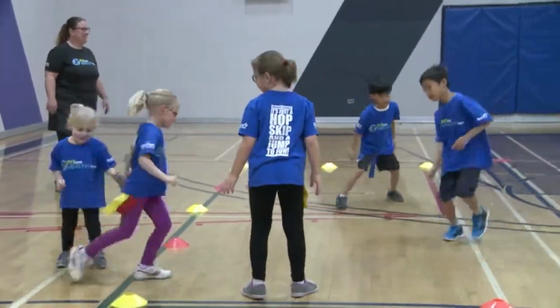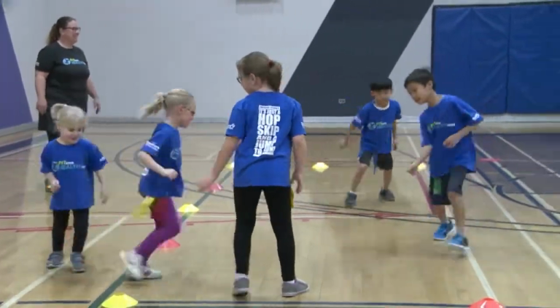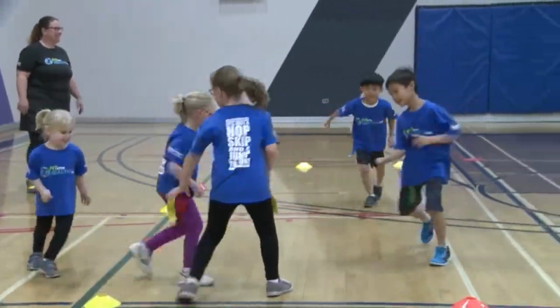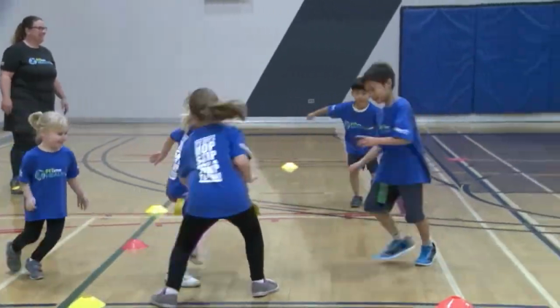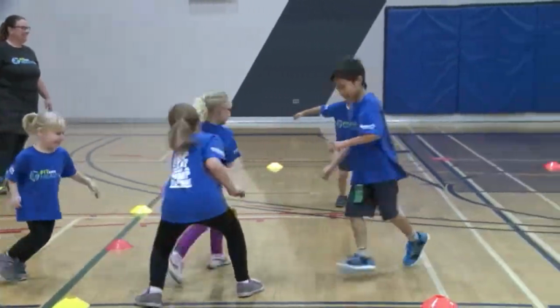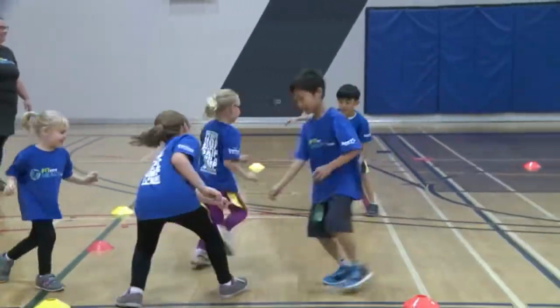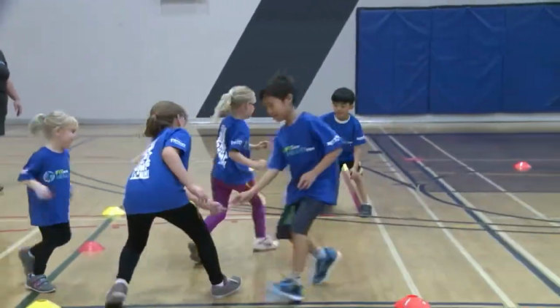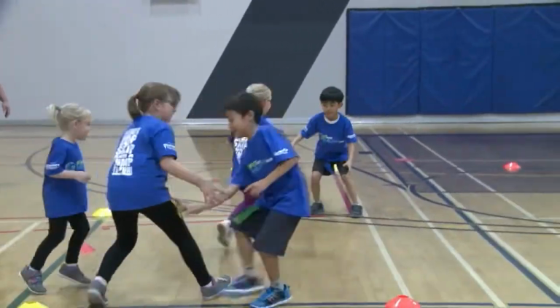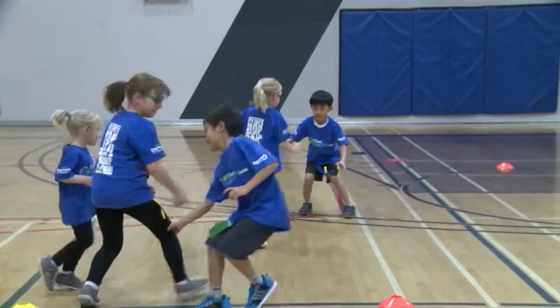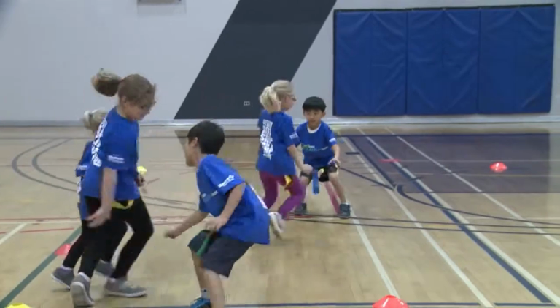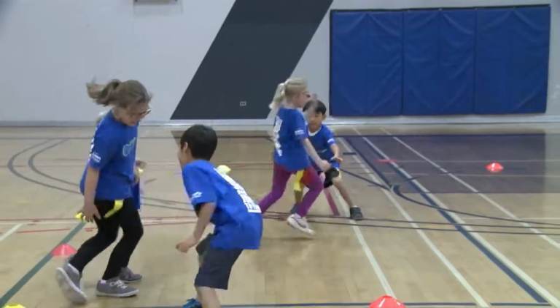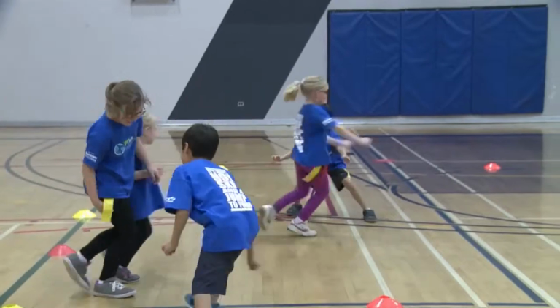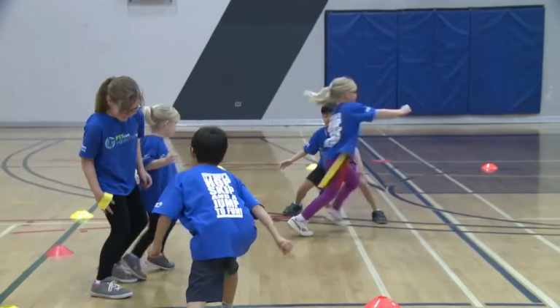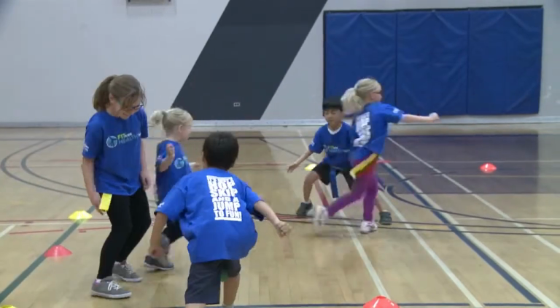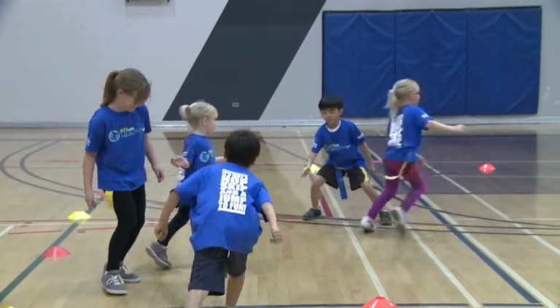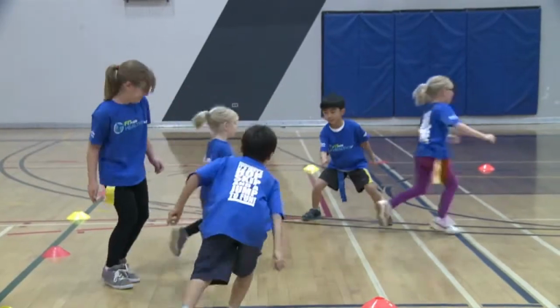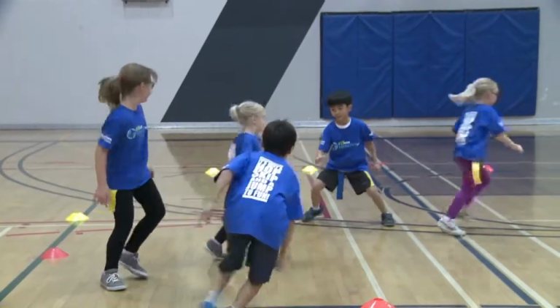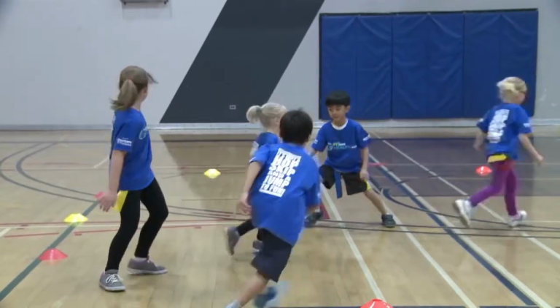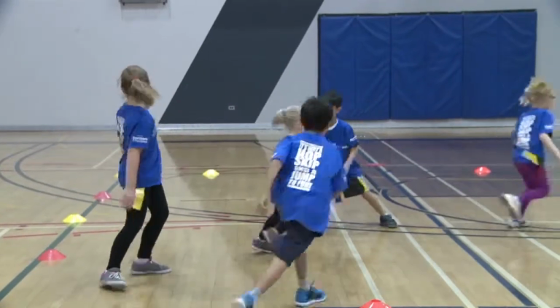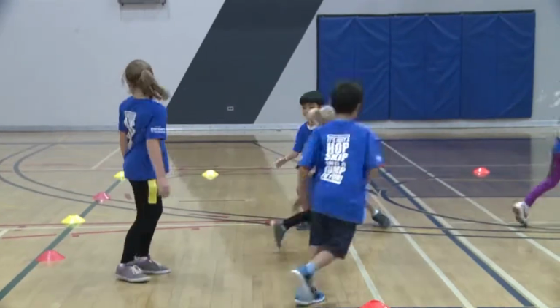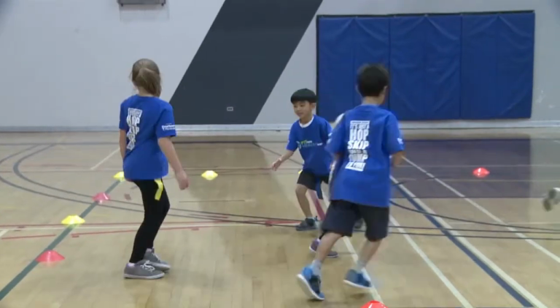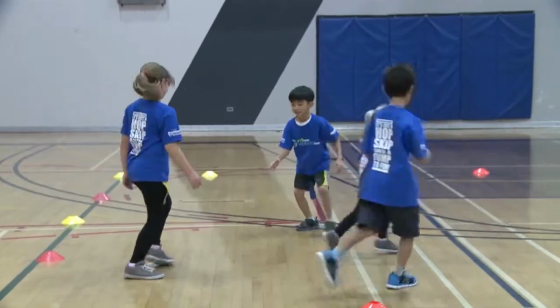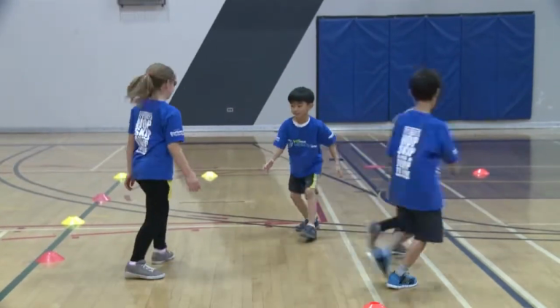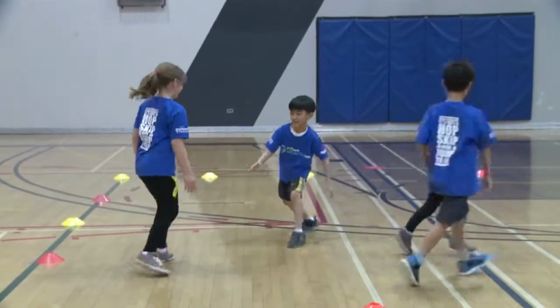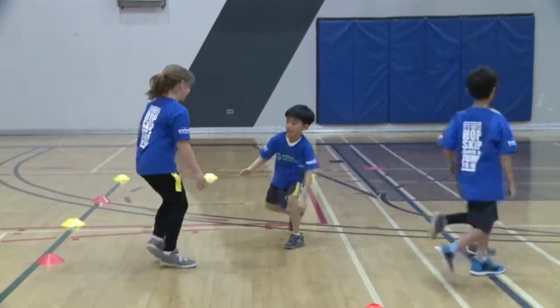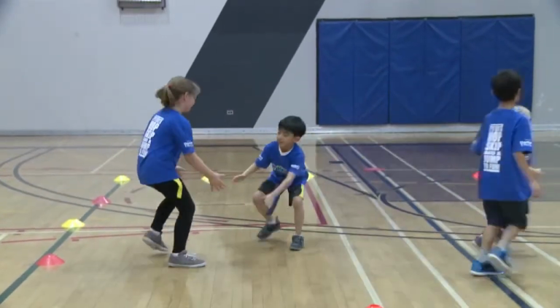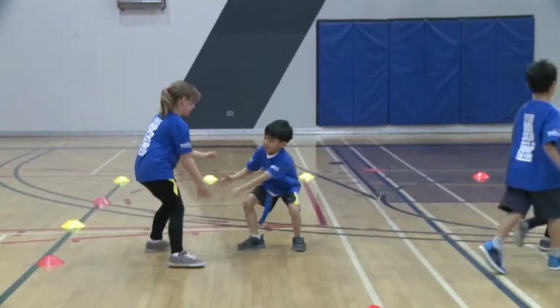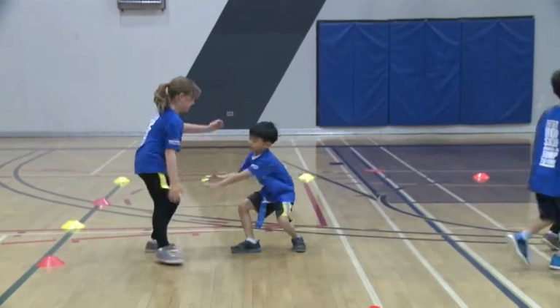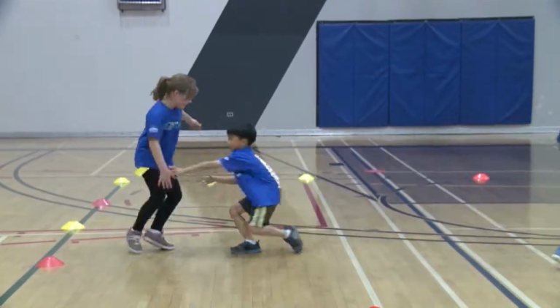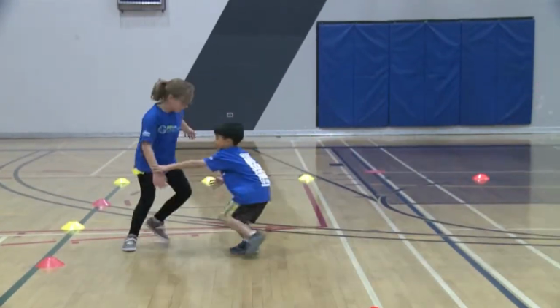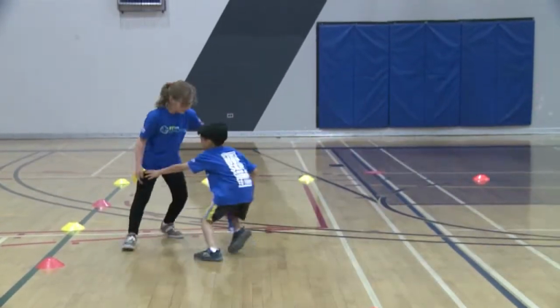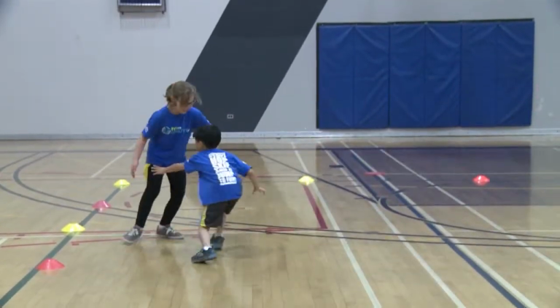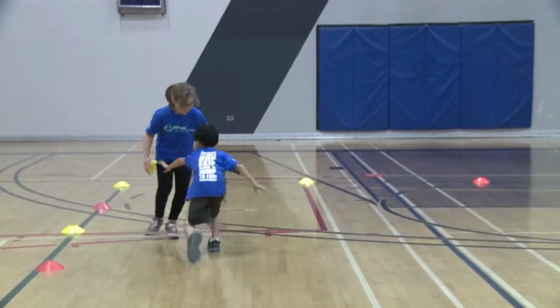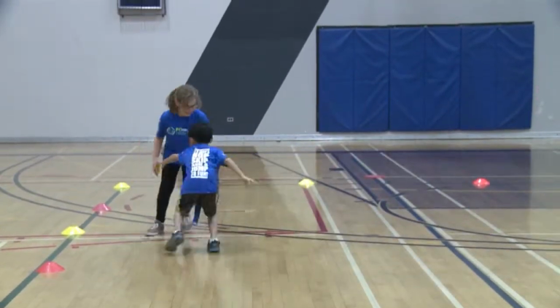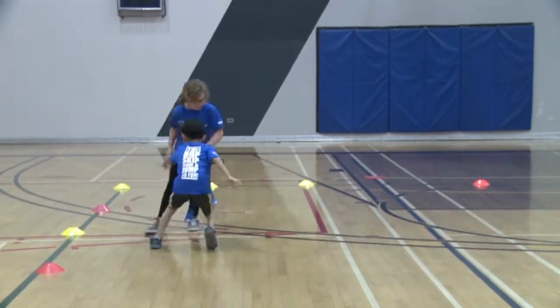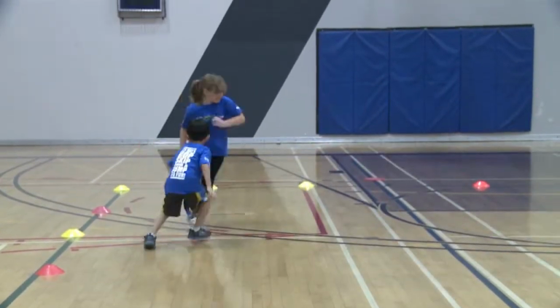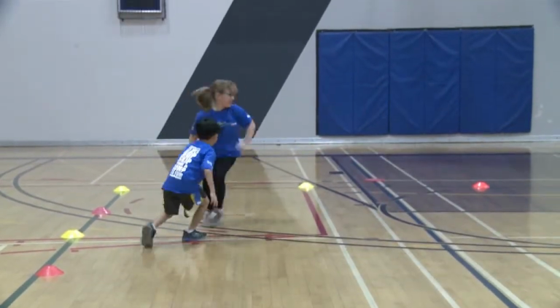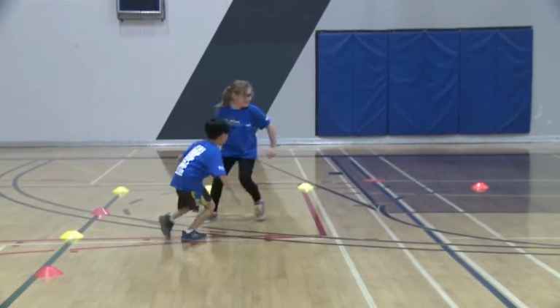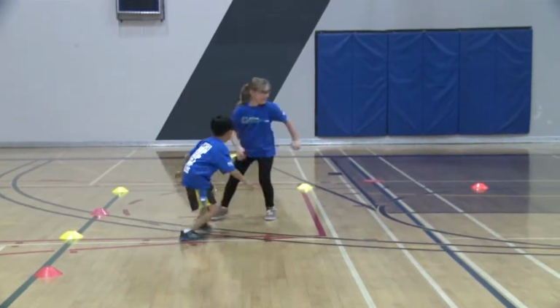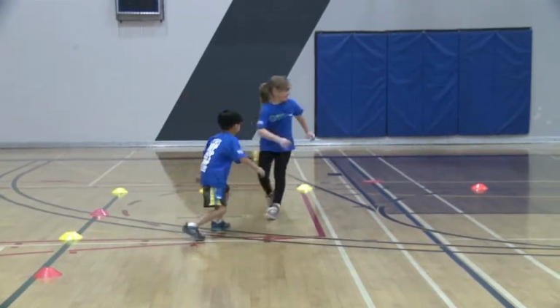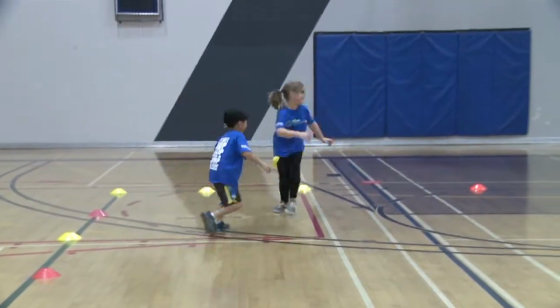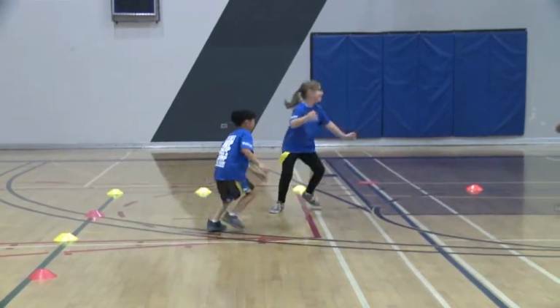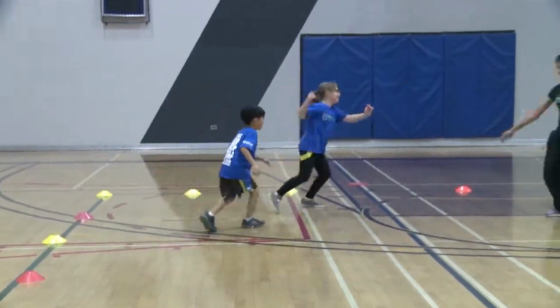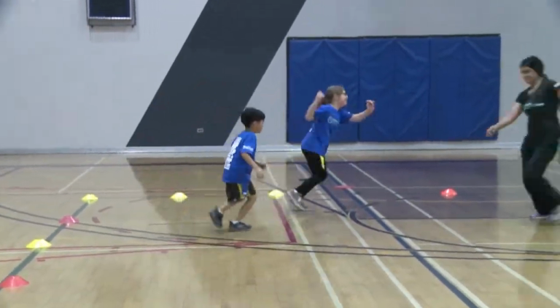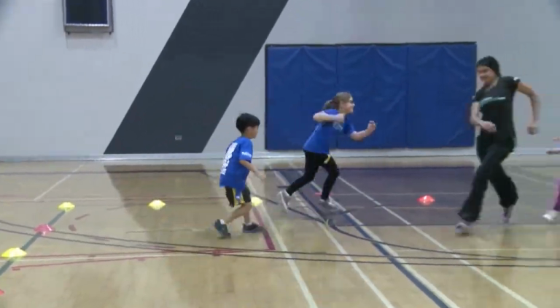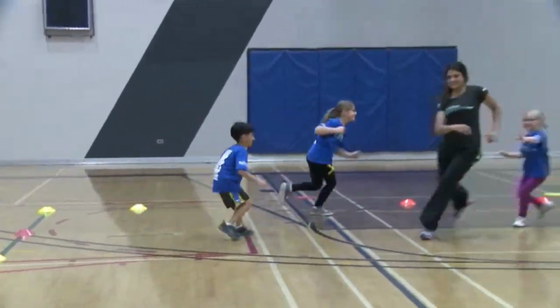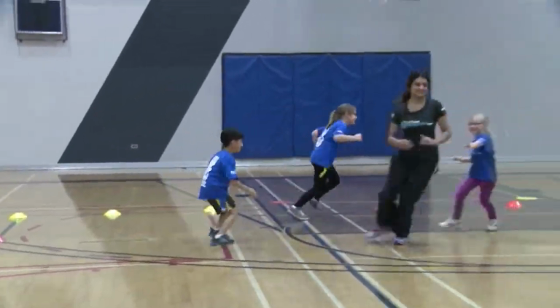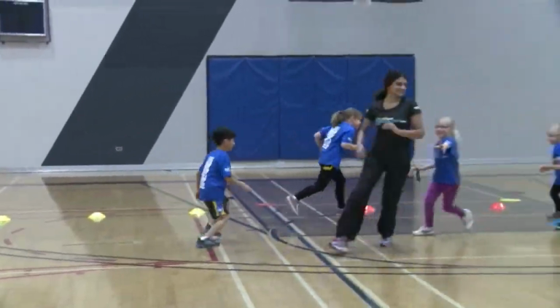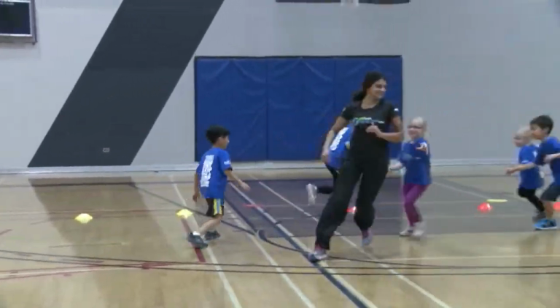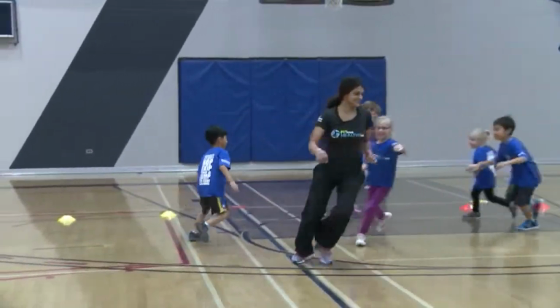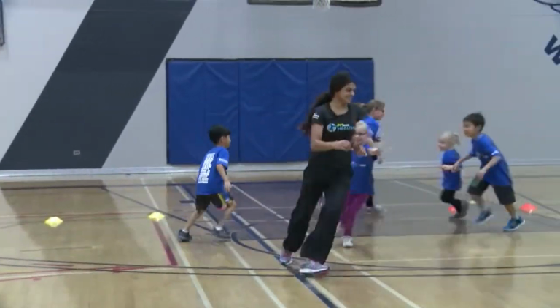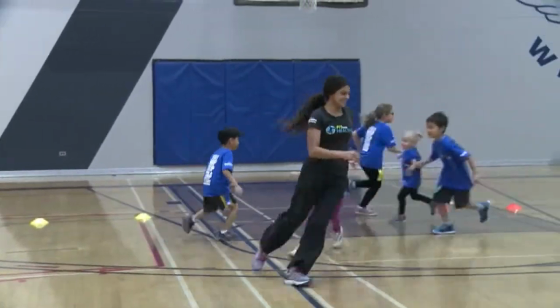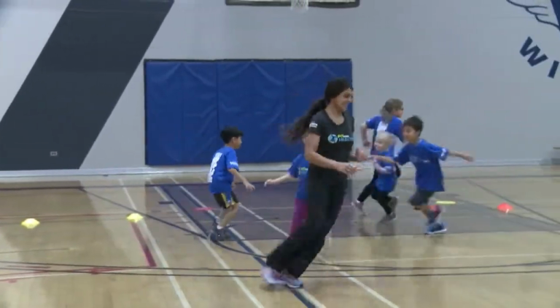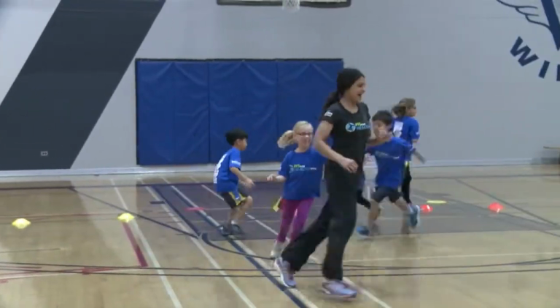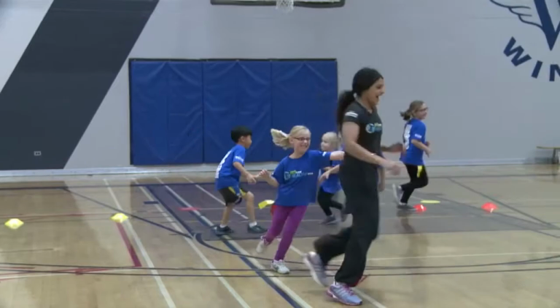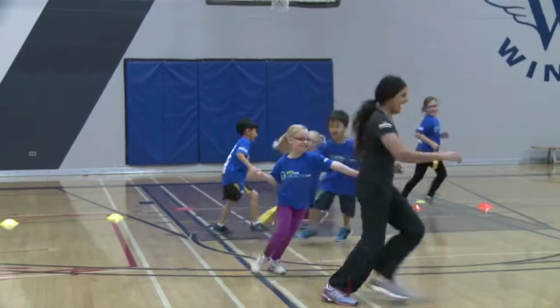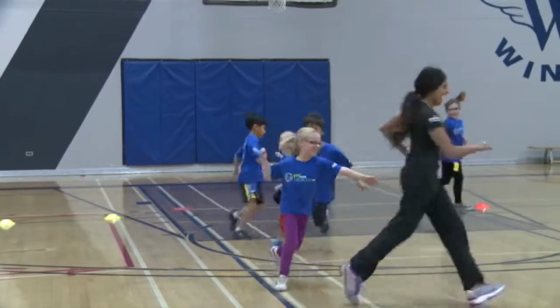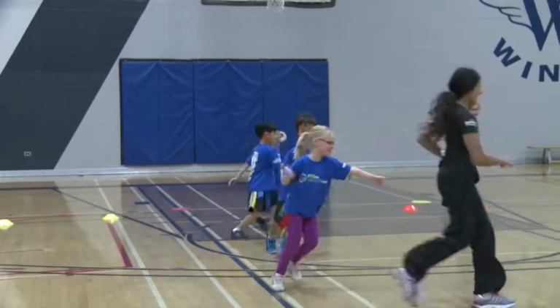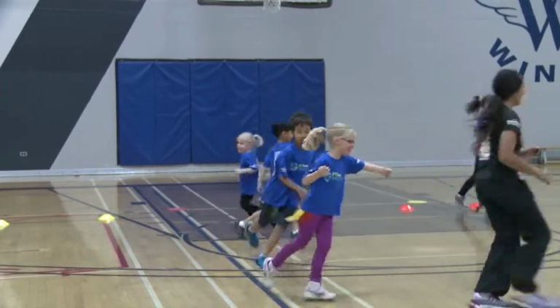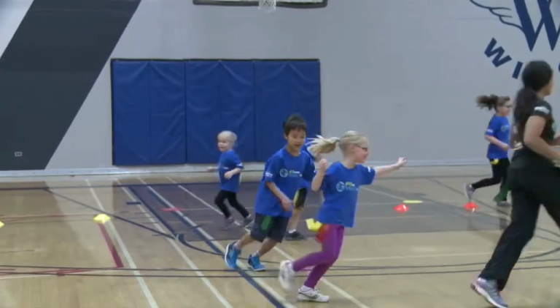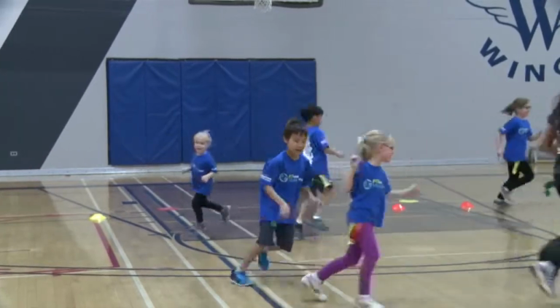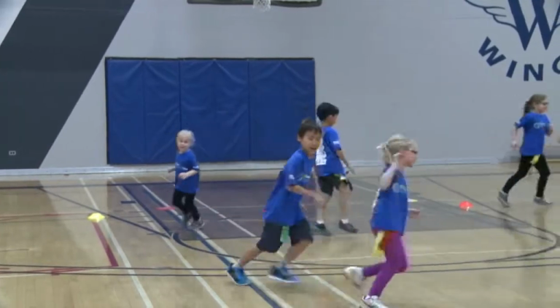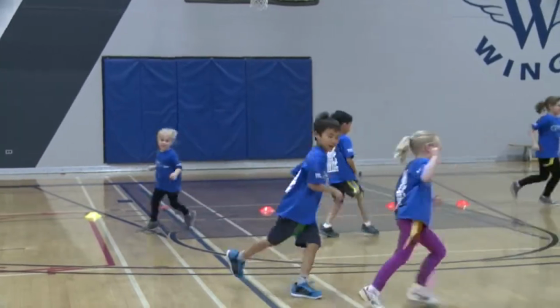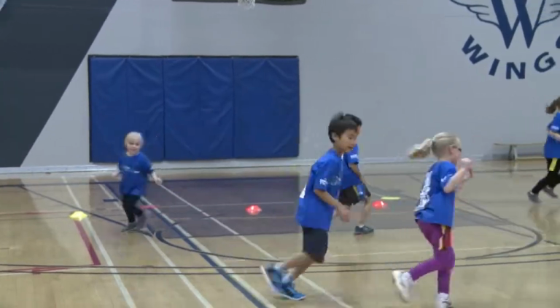Tails must be visible at all times and children should not hold on or grab their tail when it is being taken in the game.